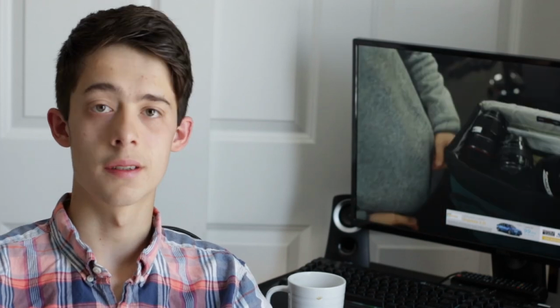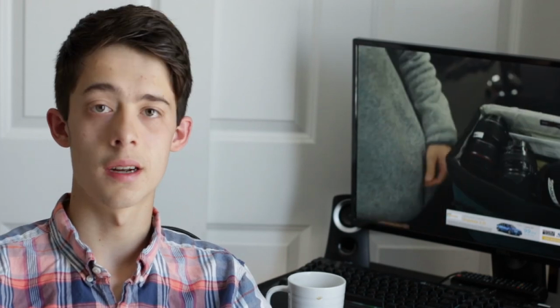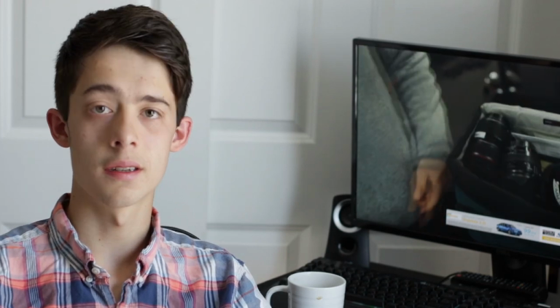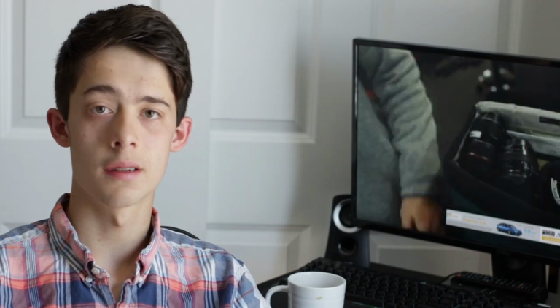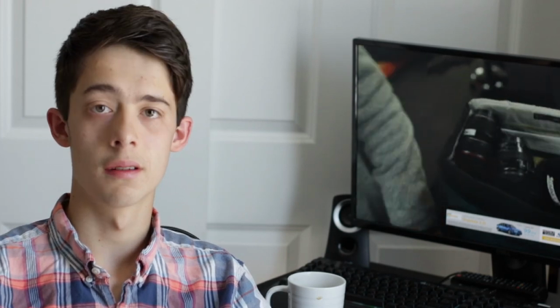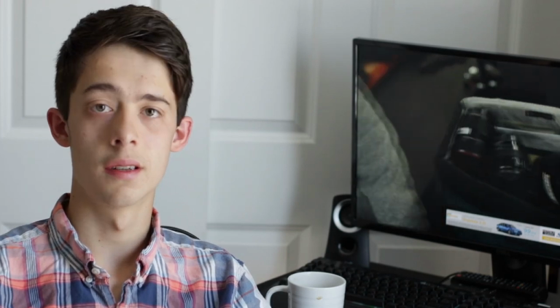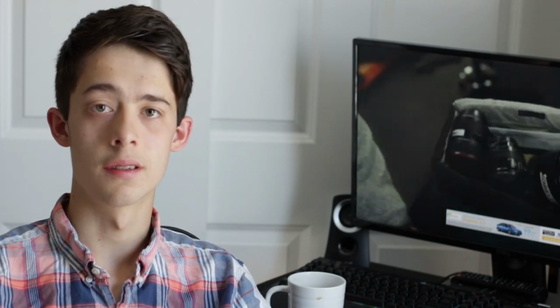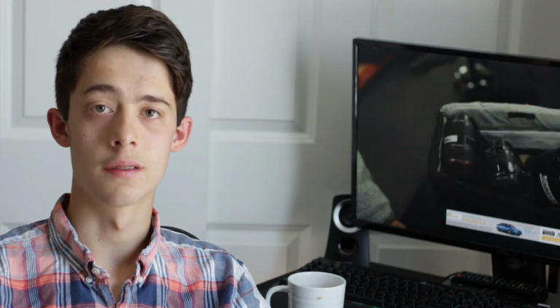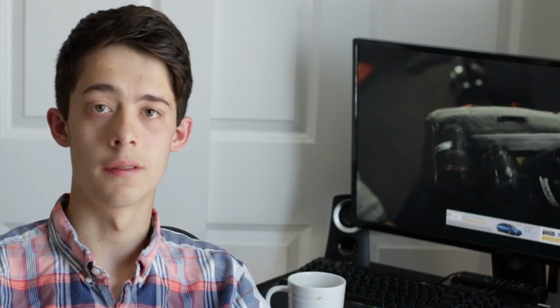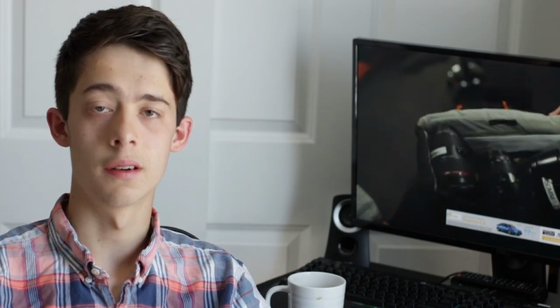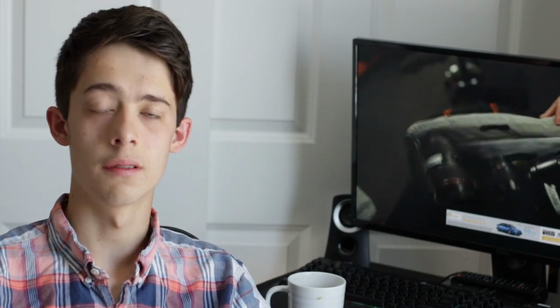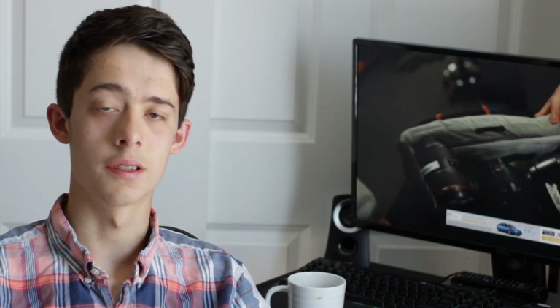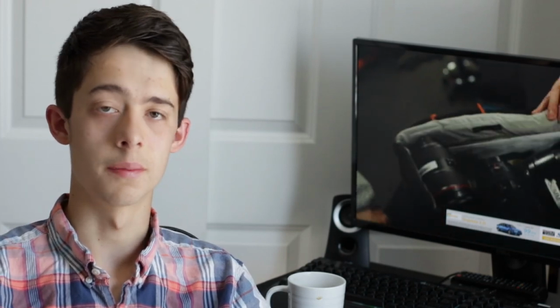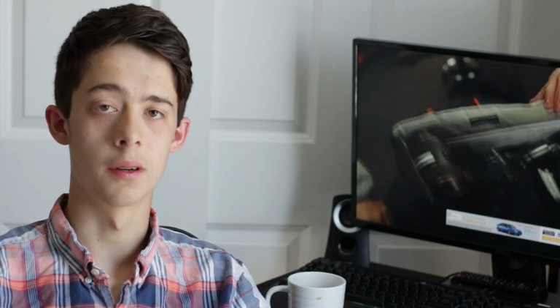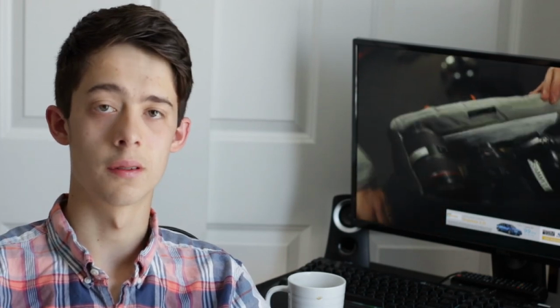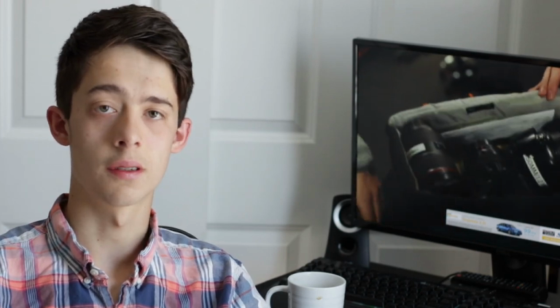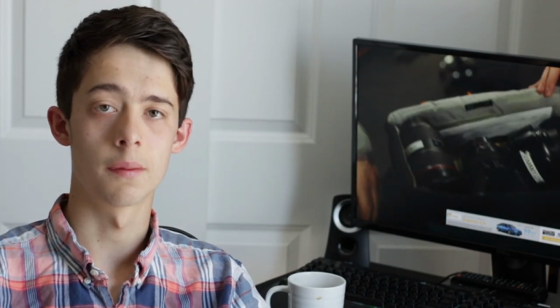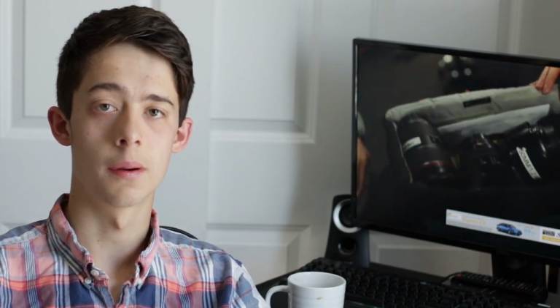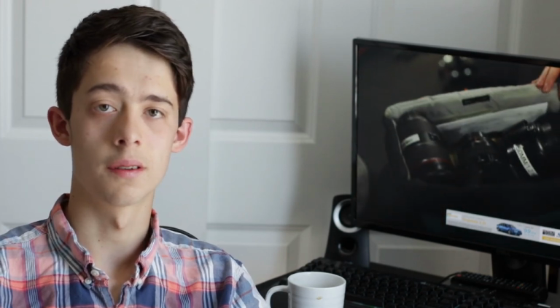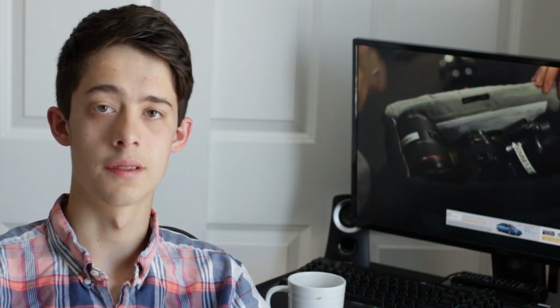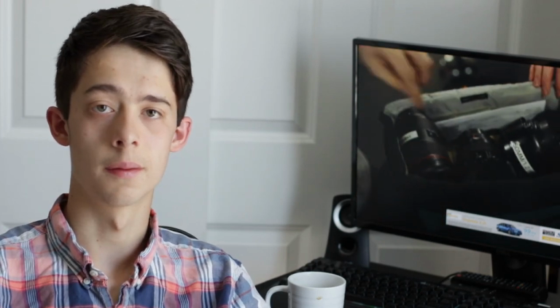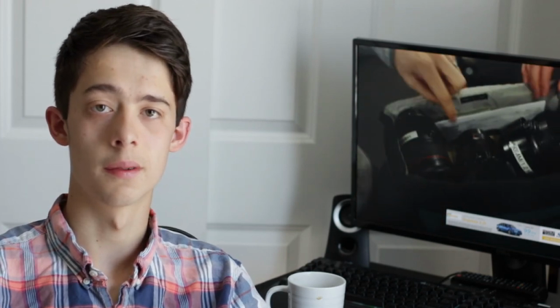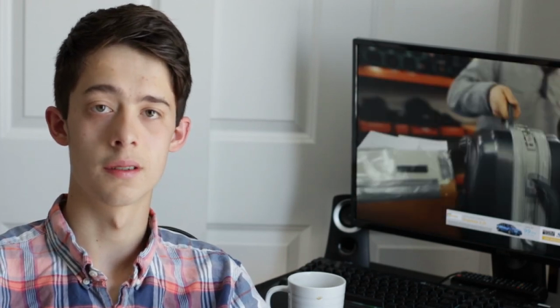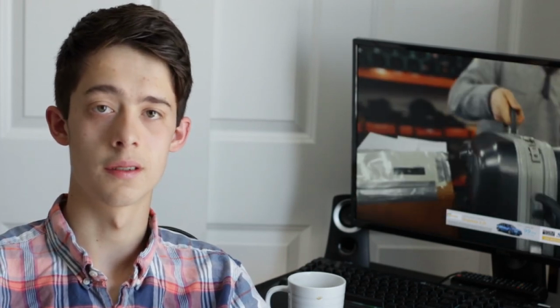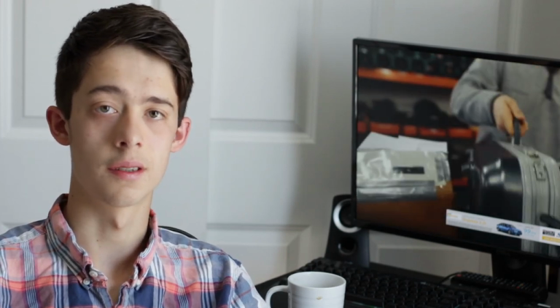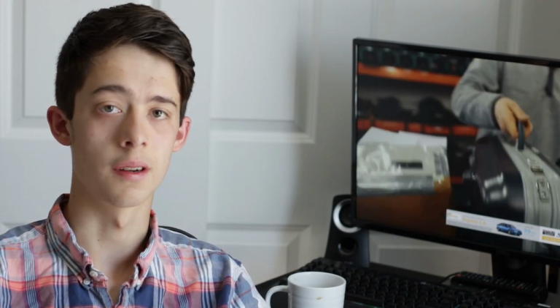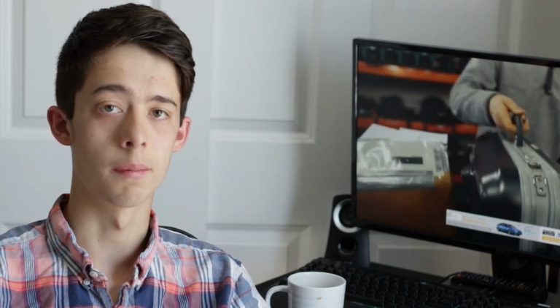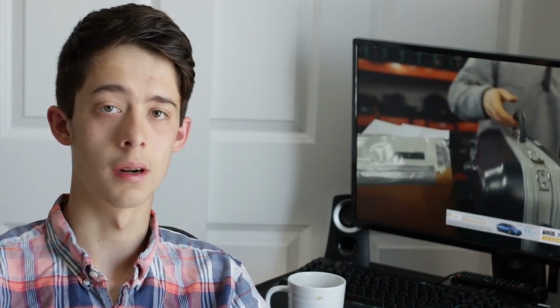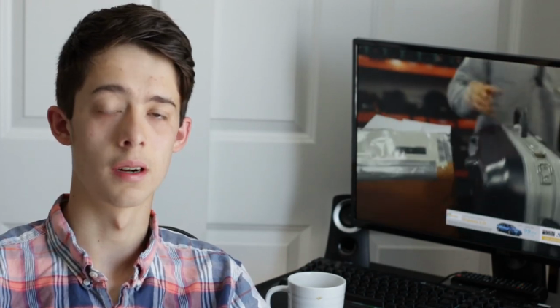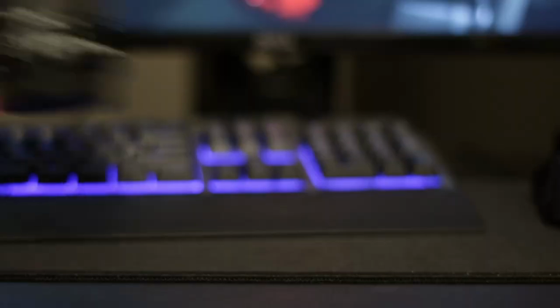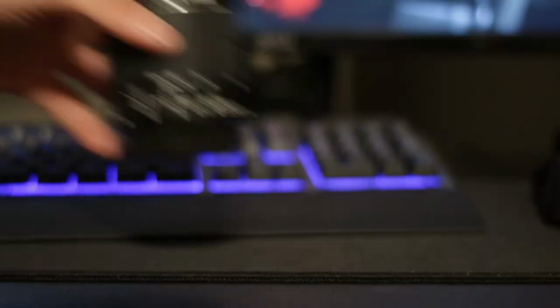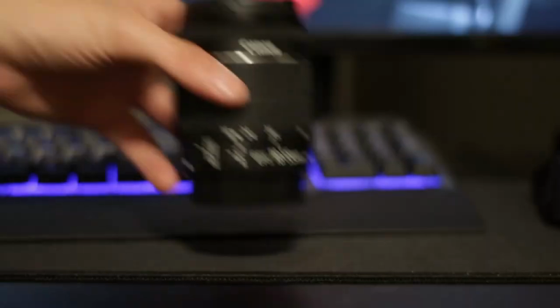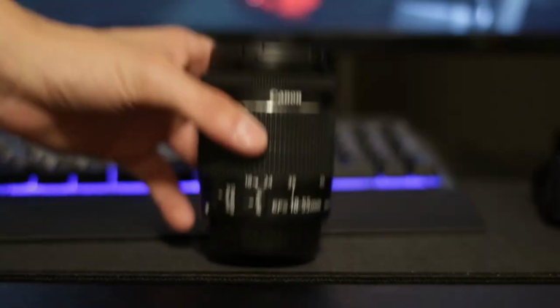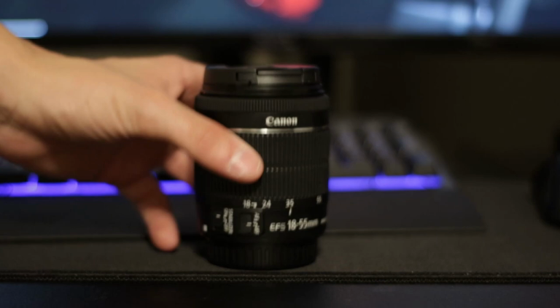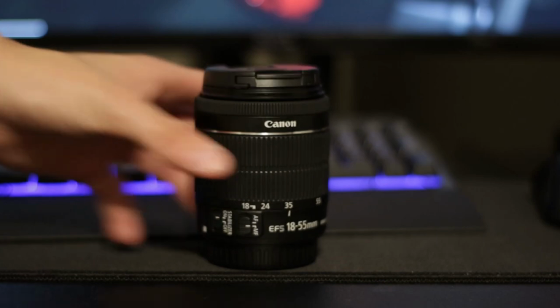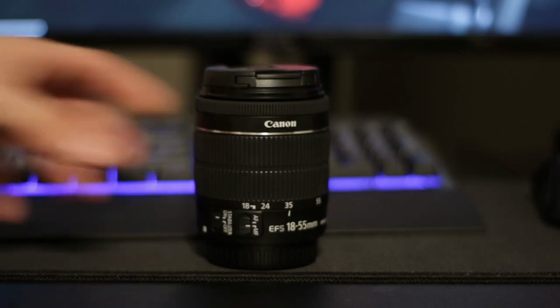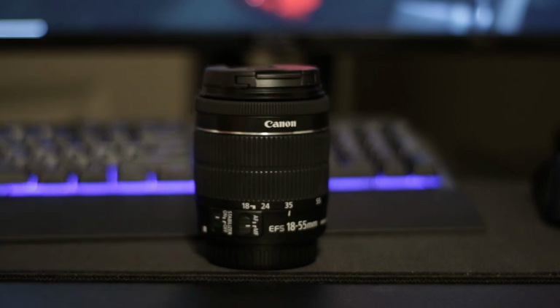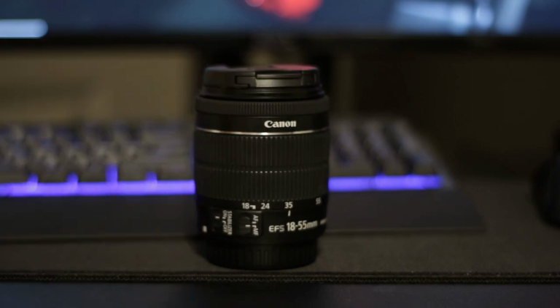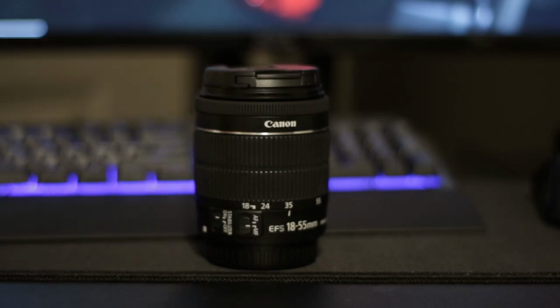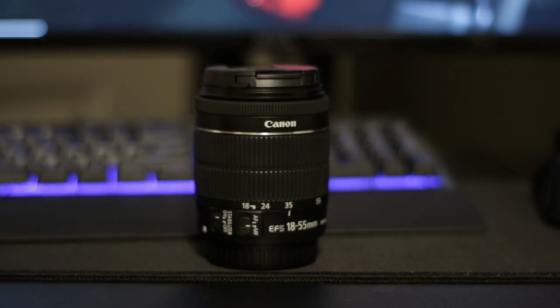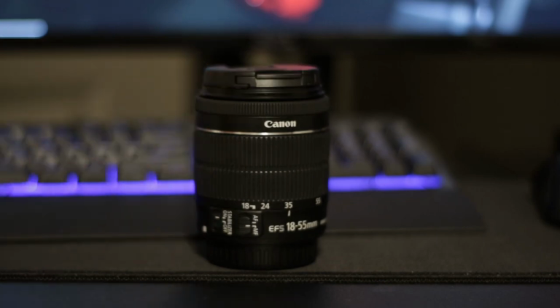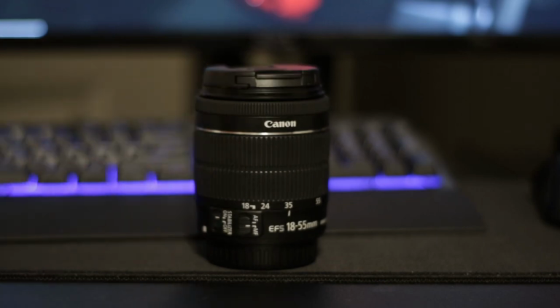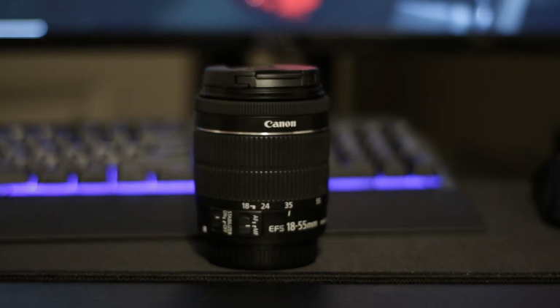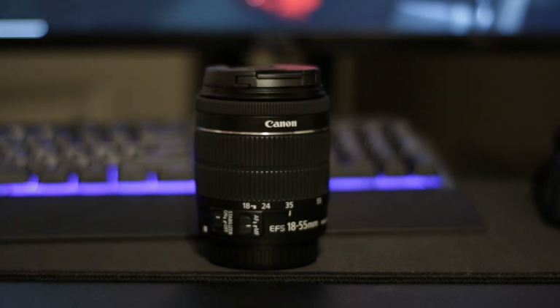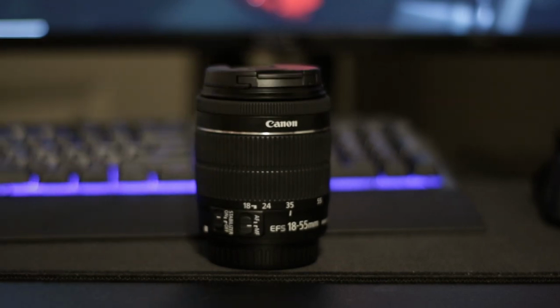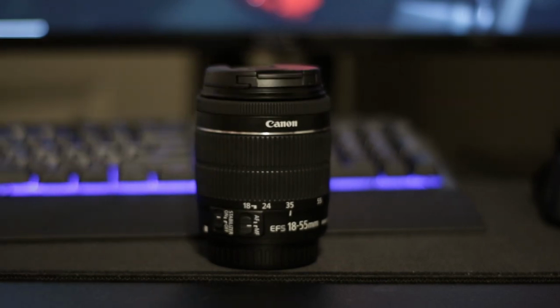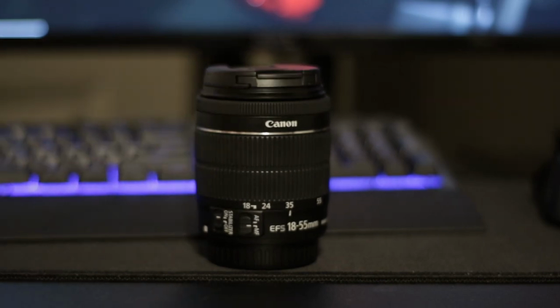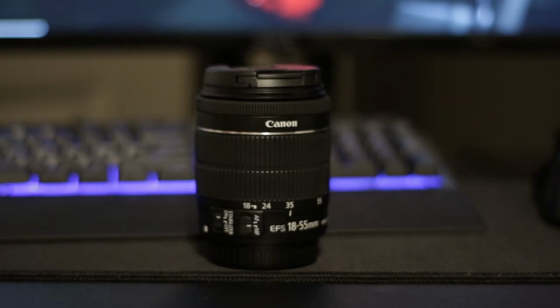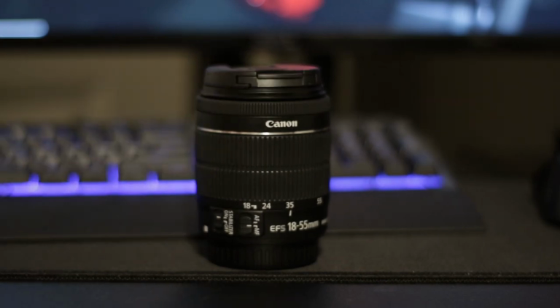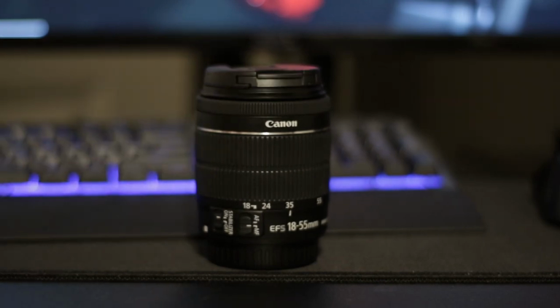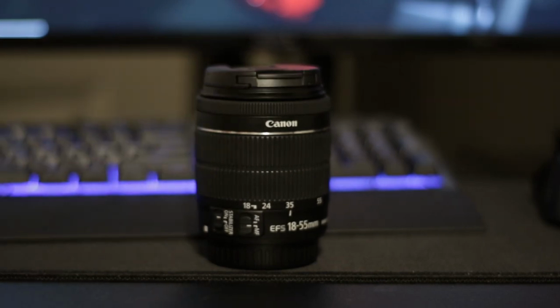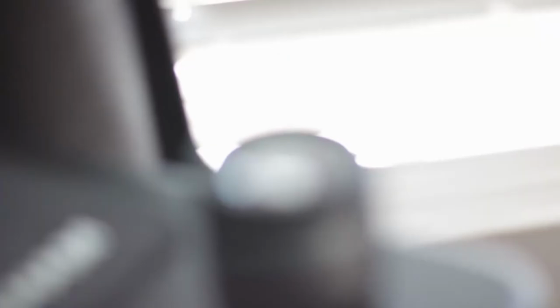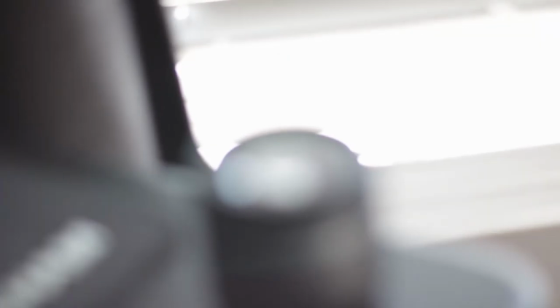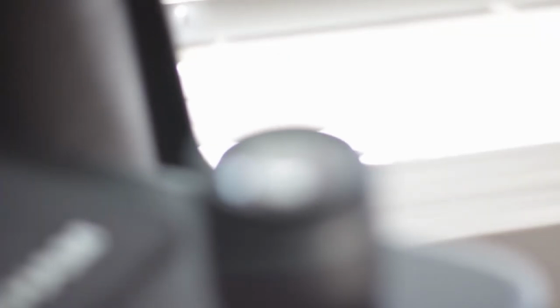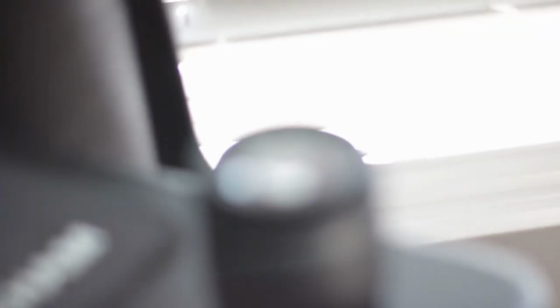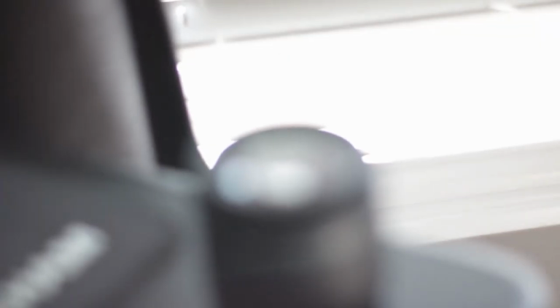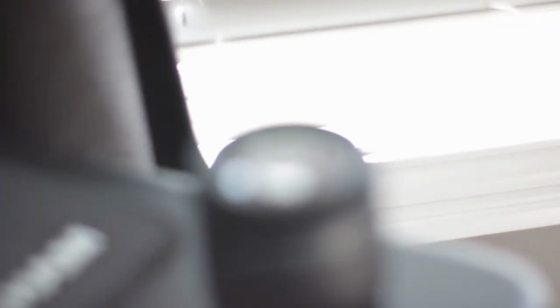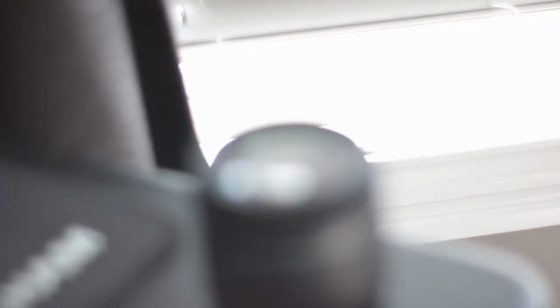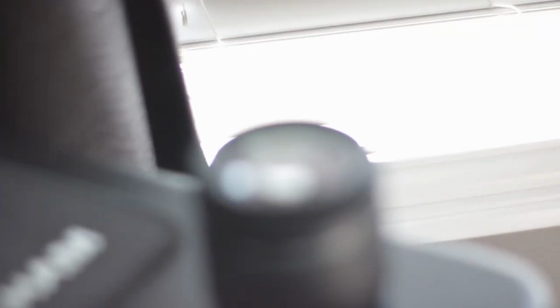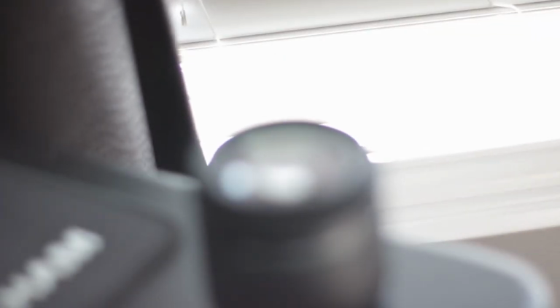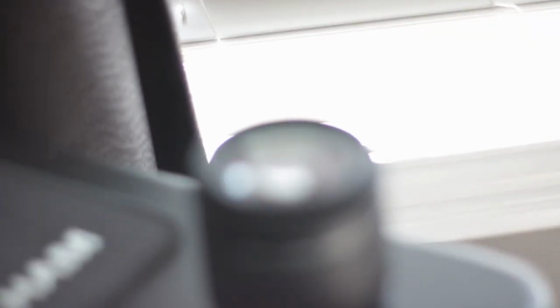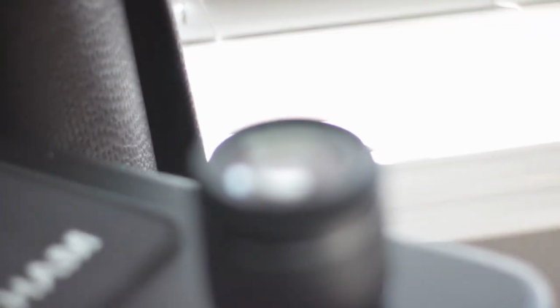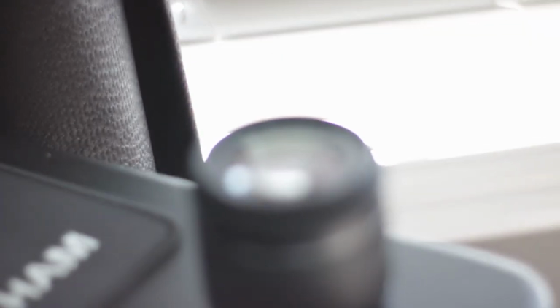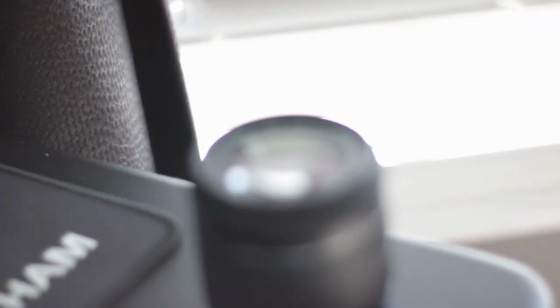The size of the lens is fairly small compared to some lenses you can buy in the market right now, but for a kit lens this is about the size I'd expect.